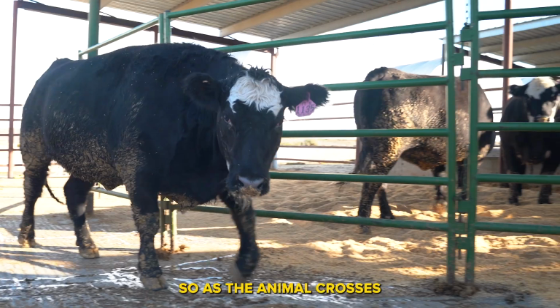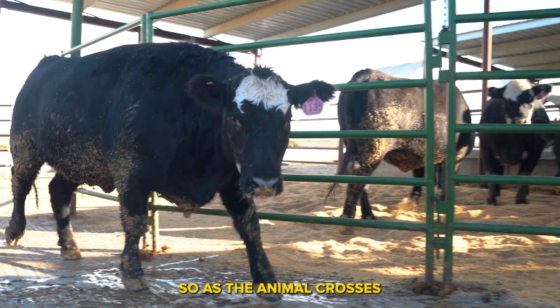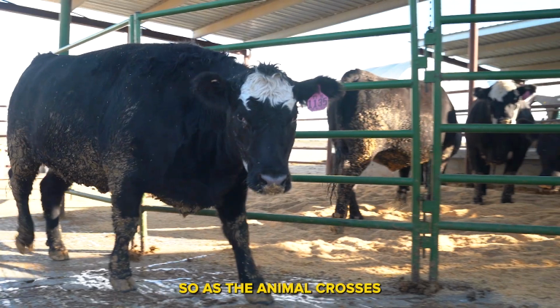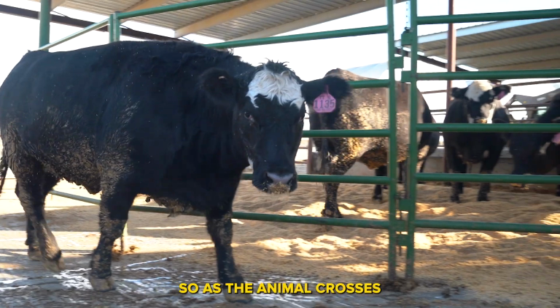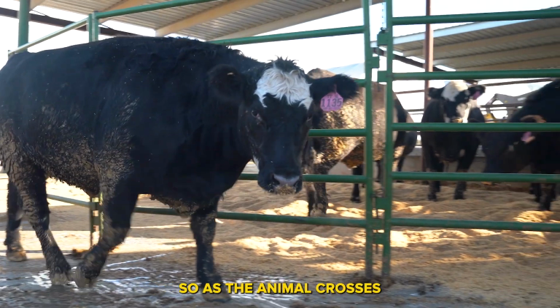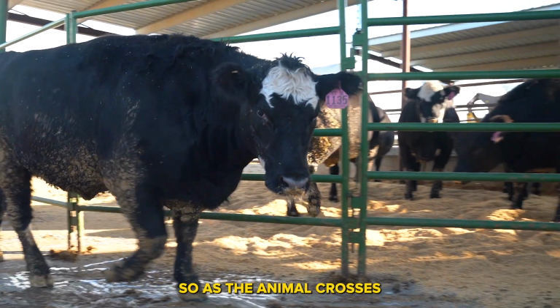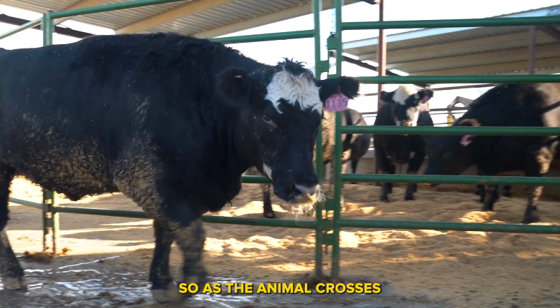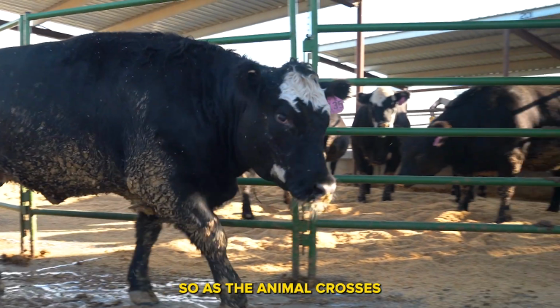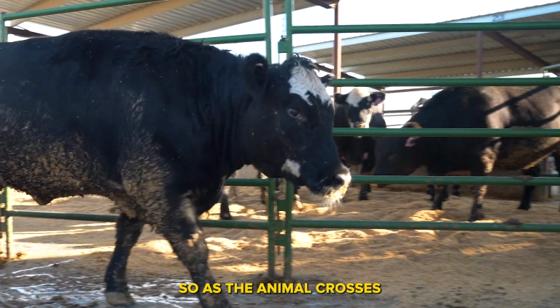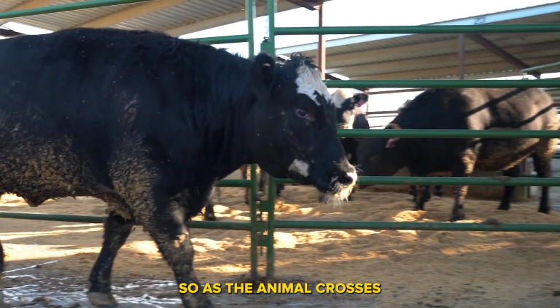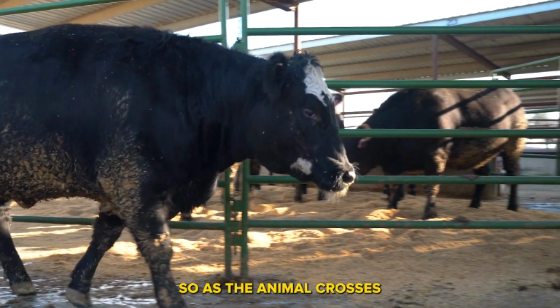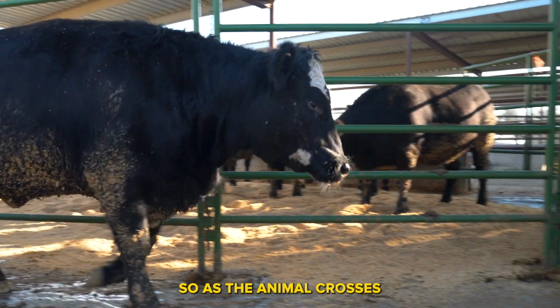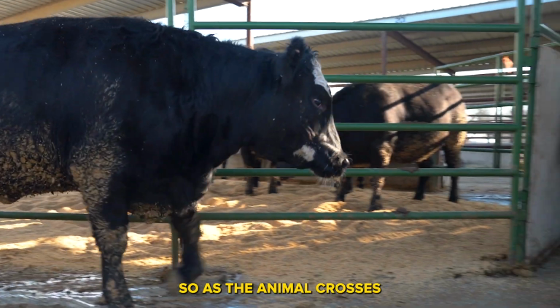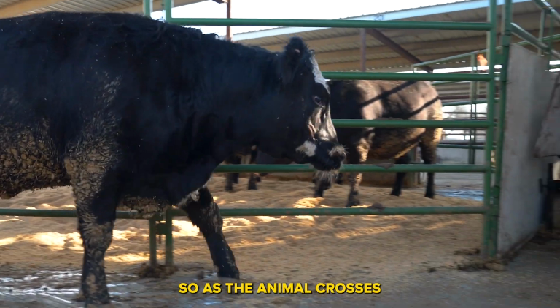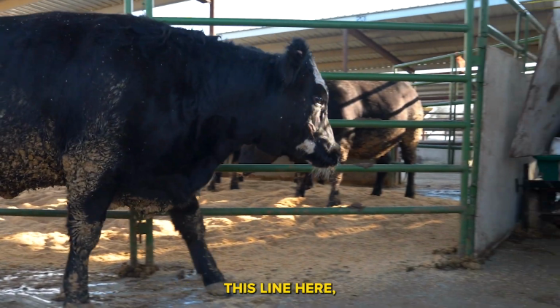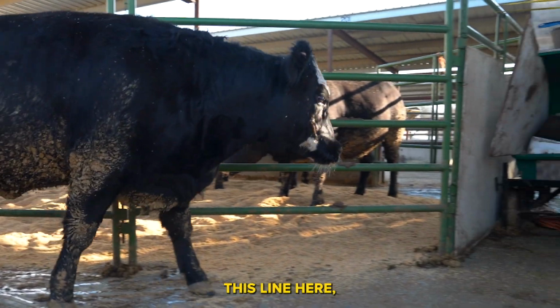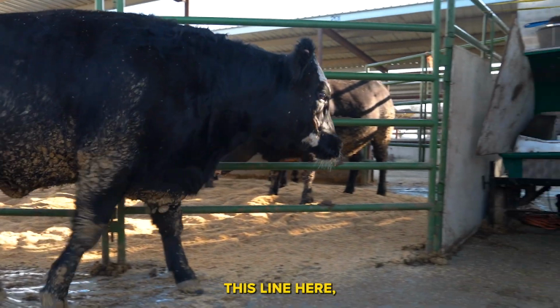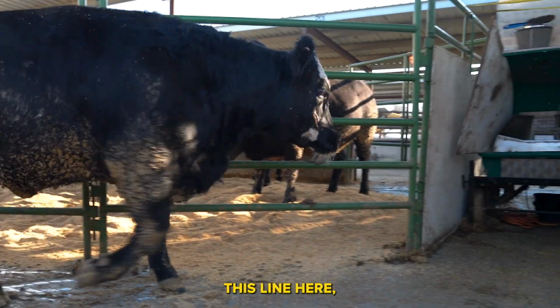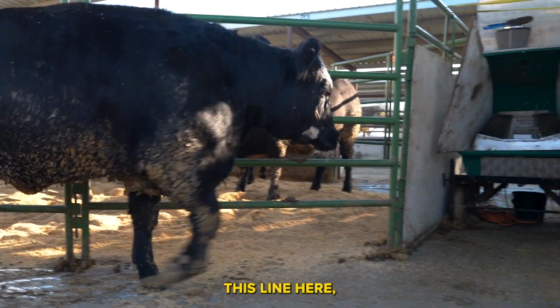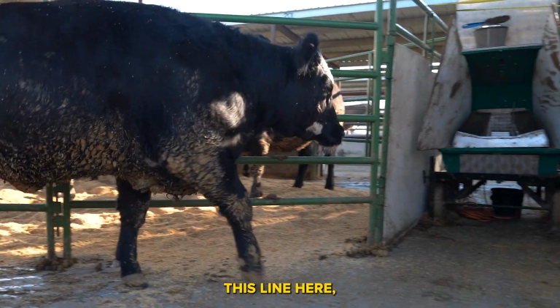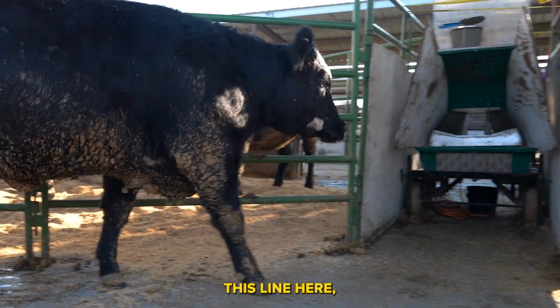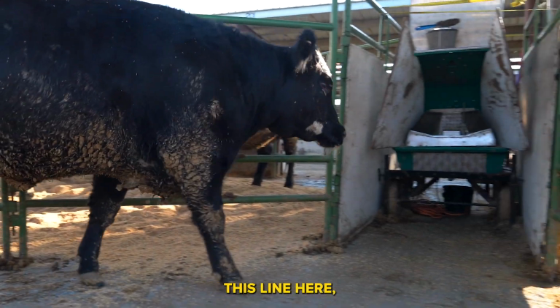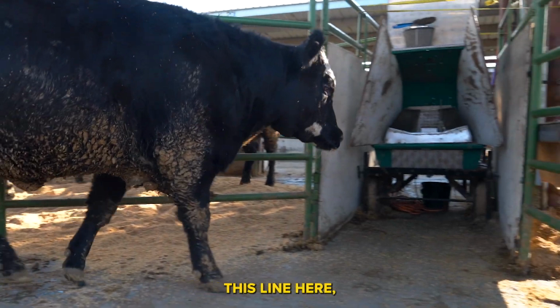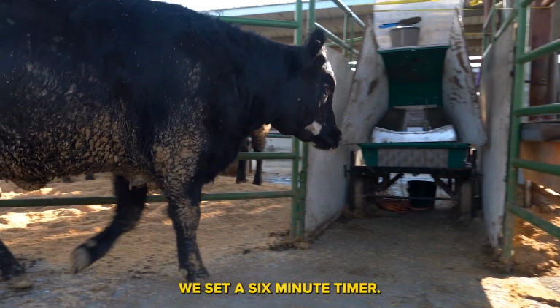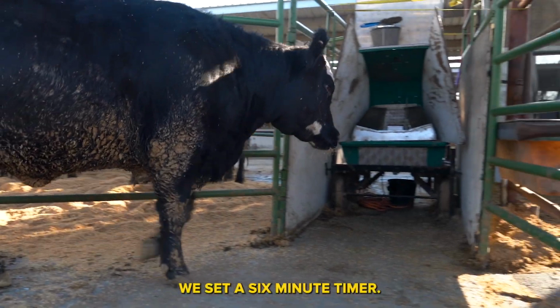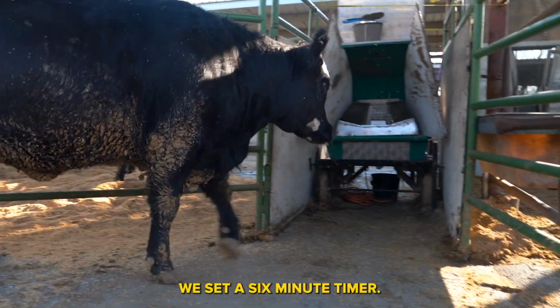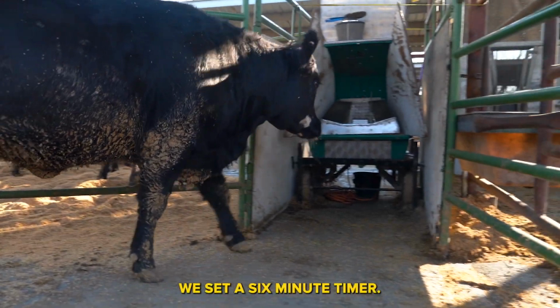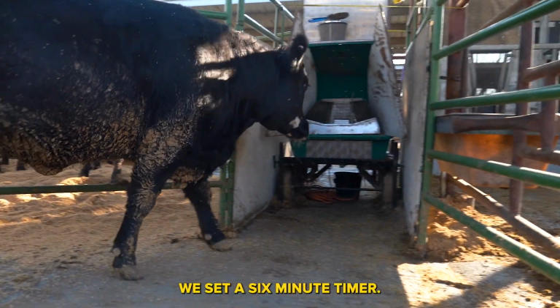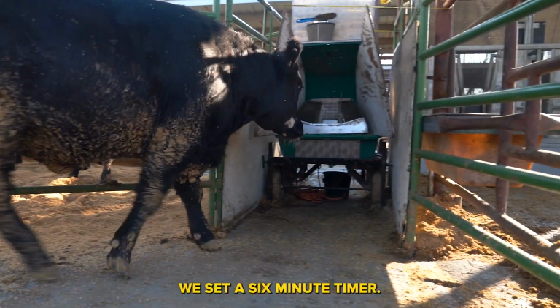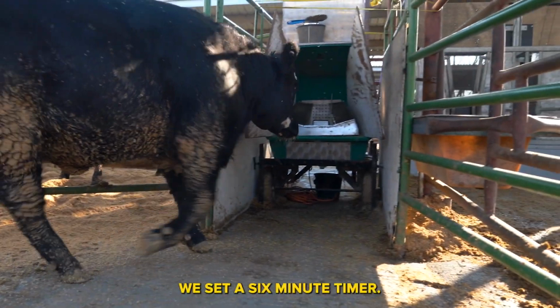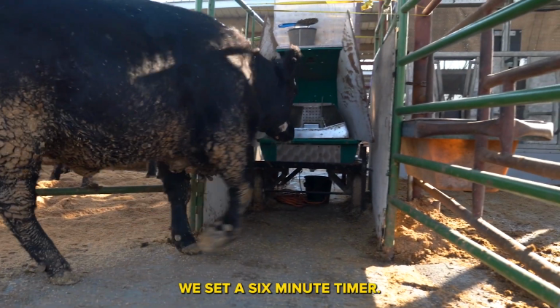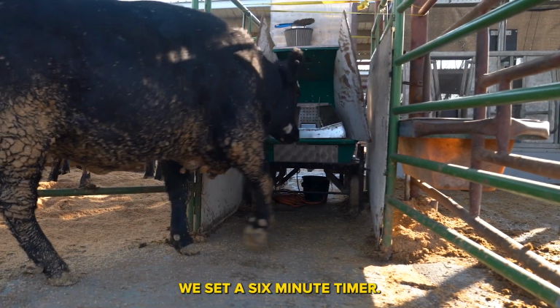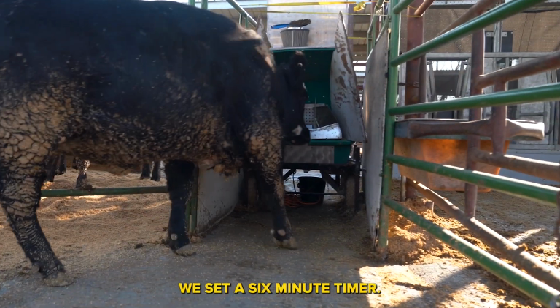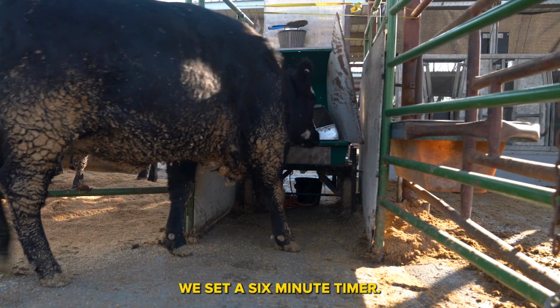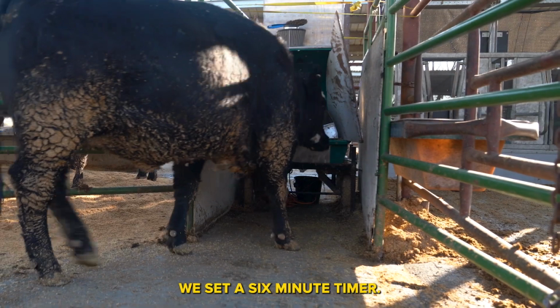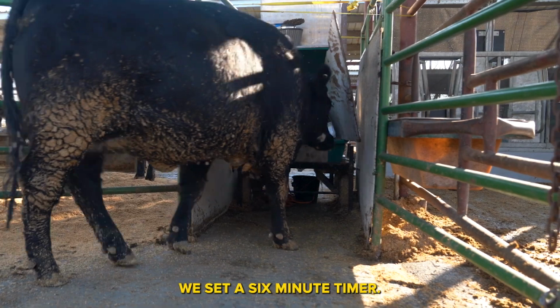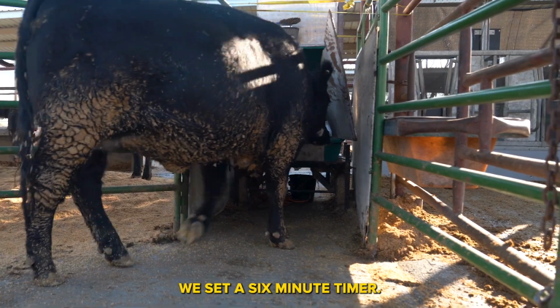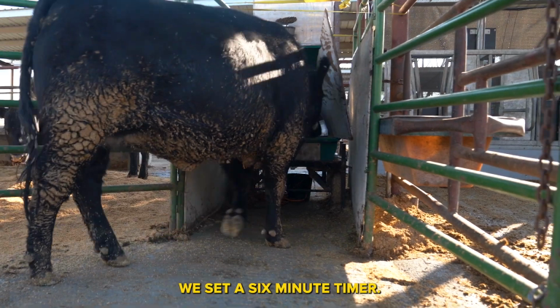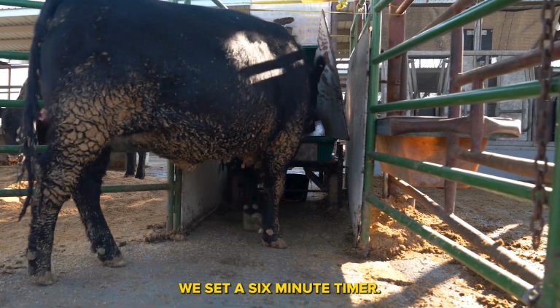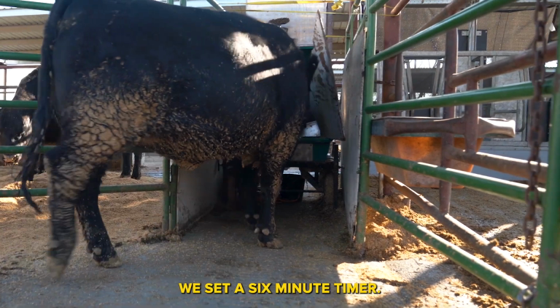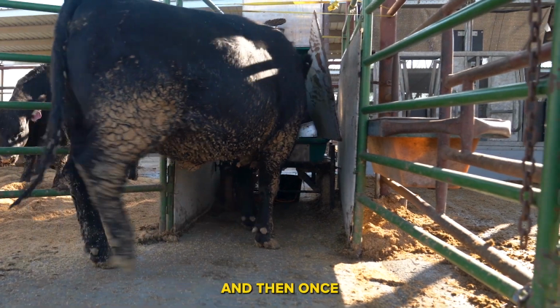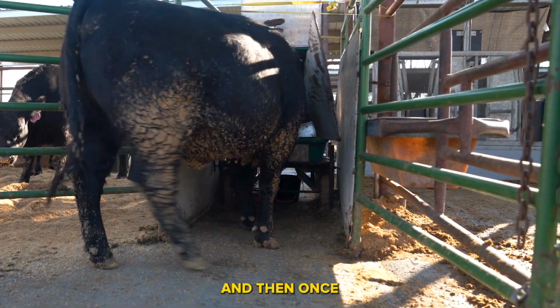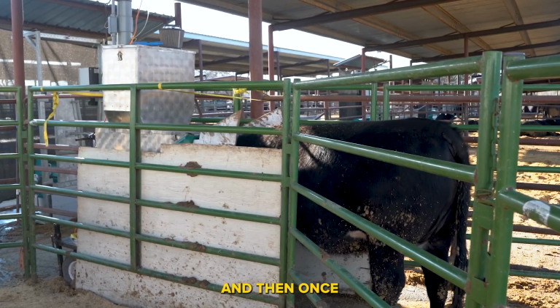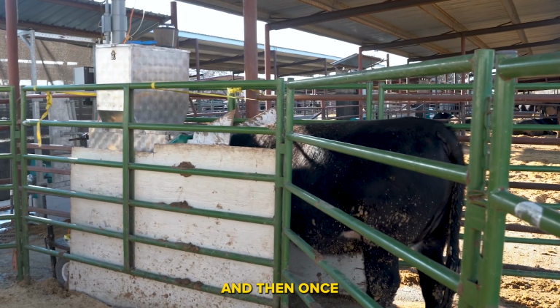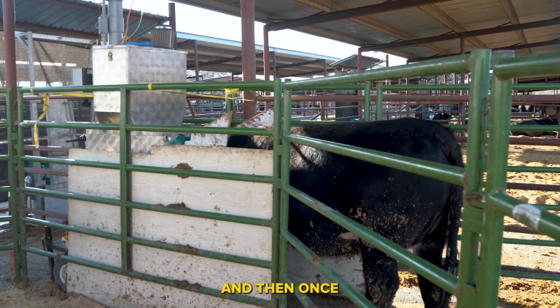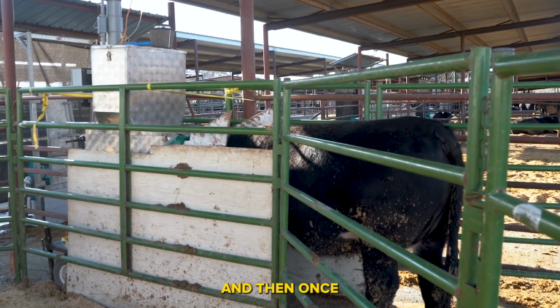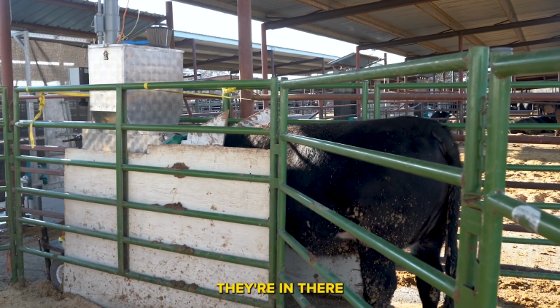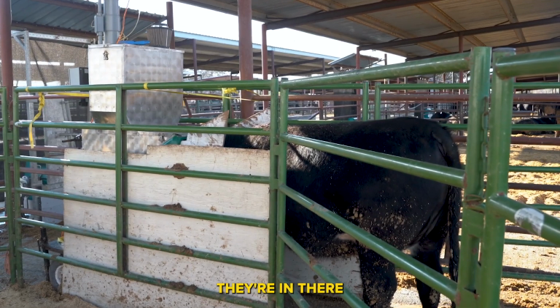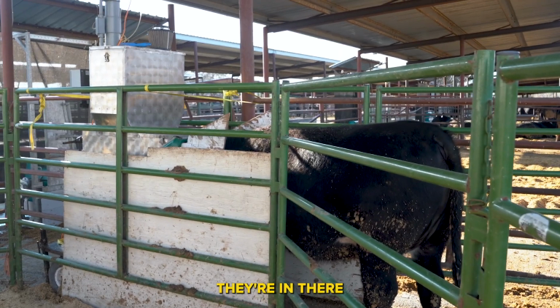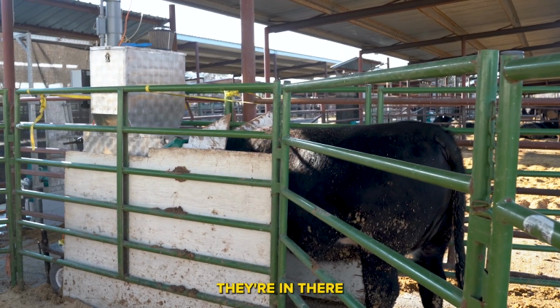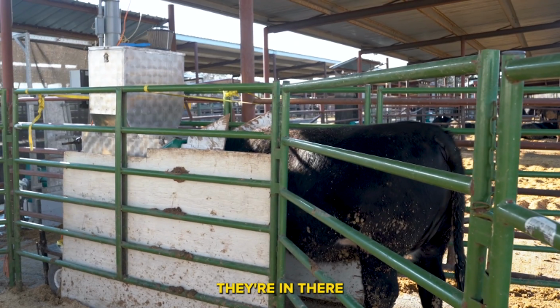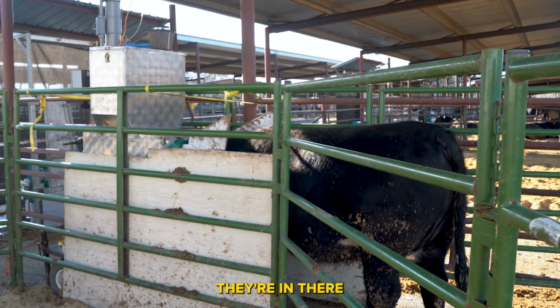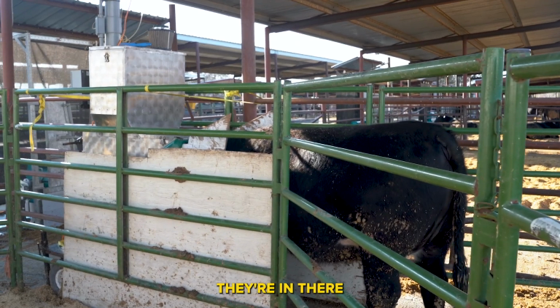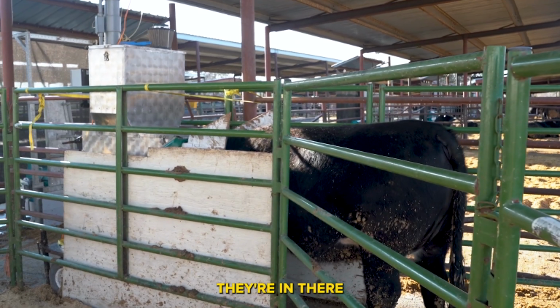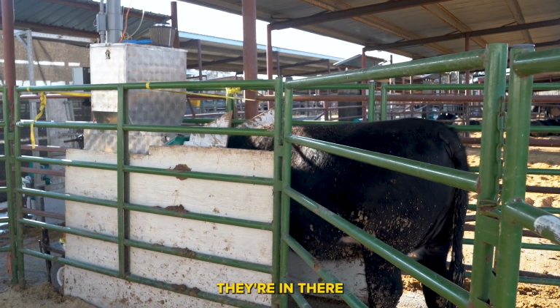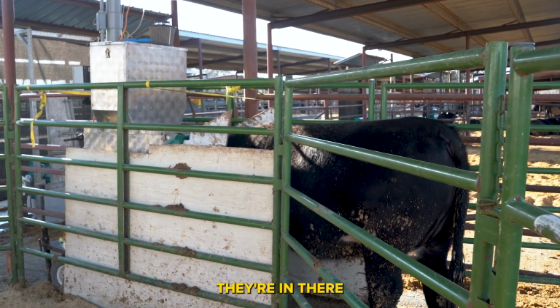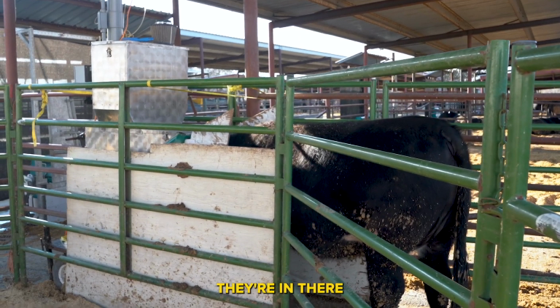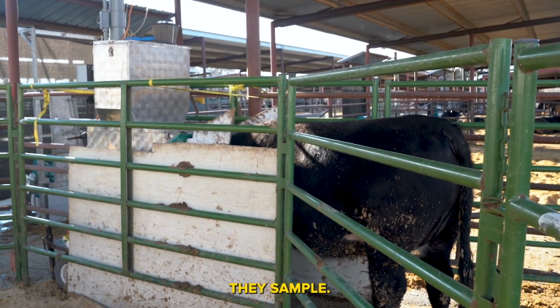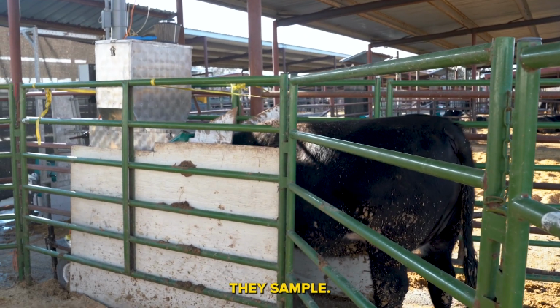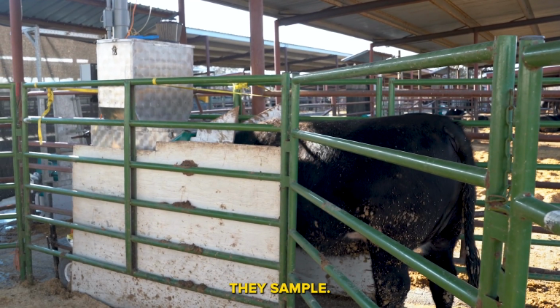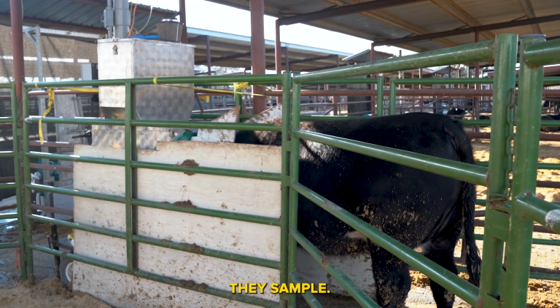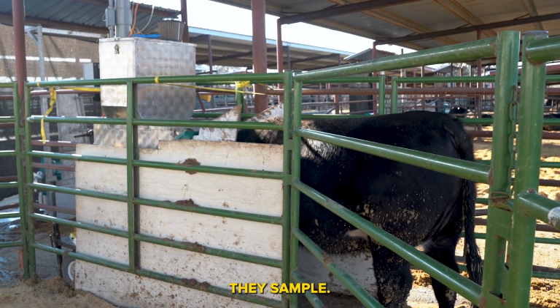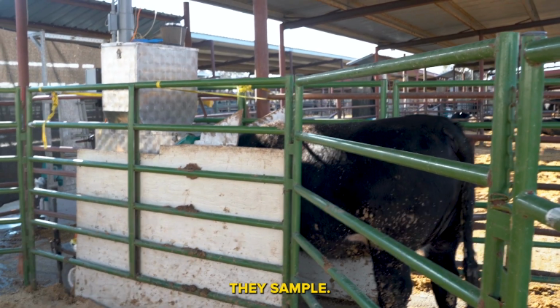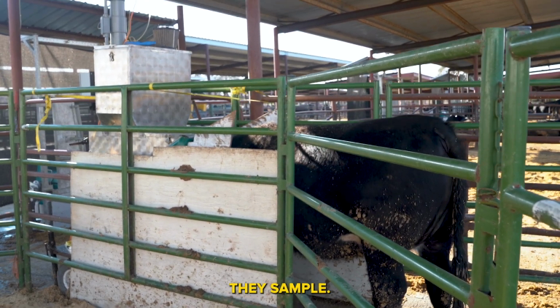As the animal crosses this line here, we set a six-minute timer, and then once they're in there, they sample.